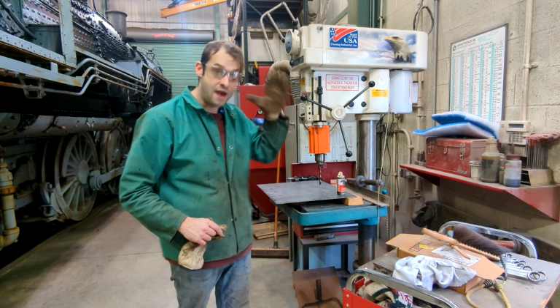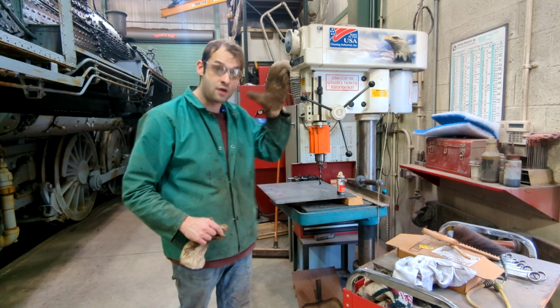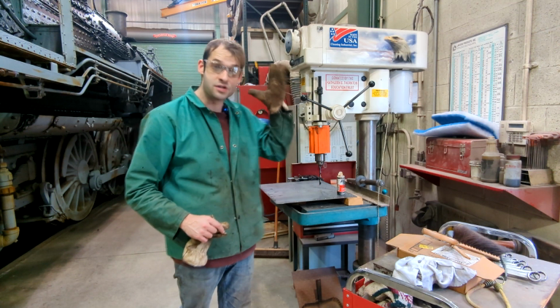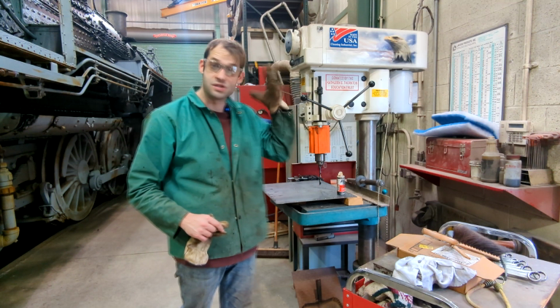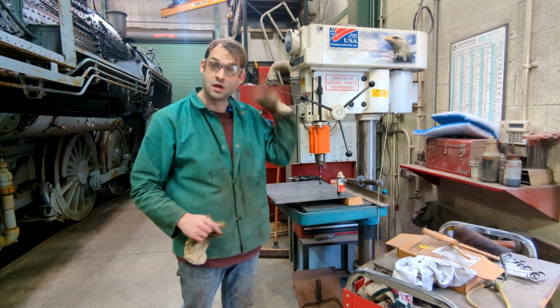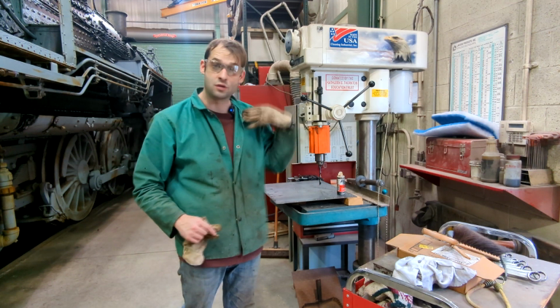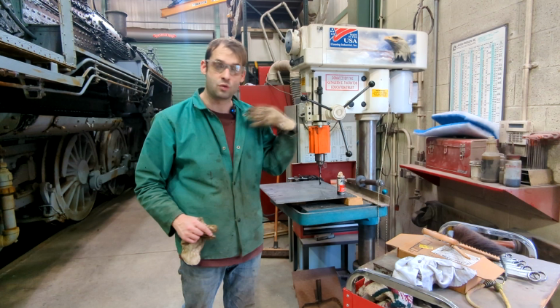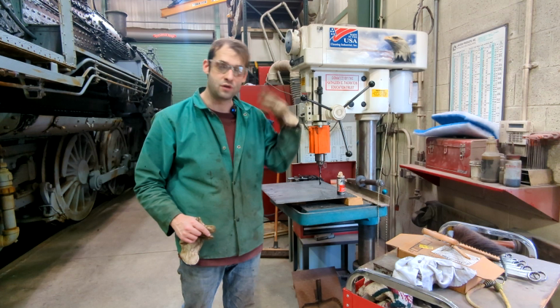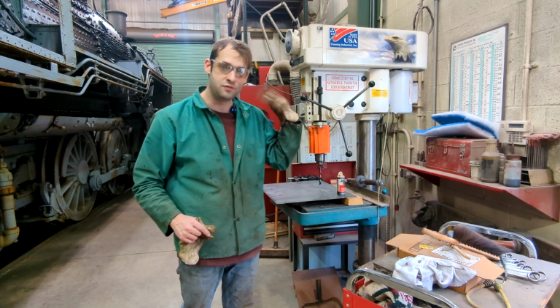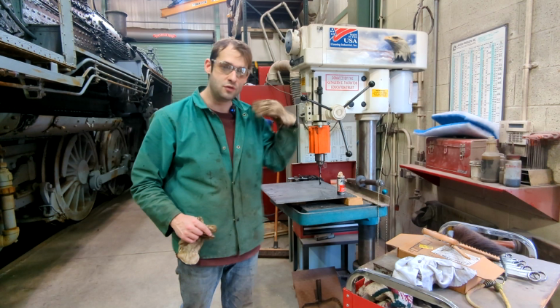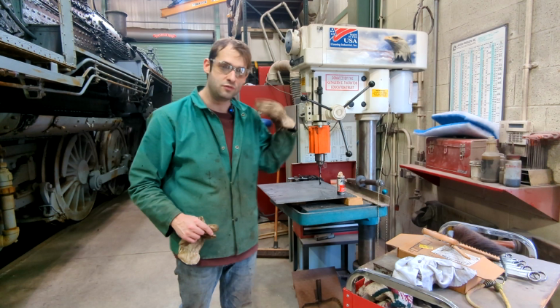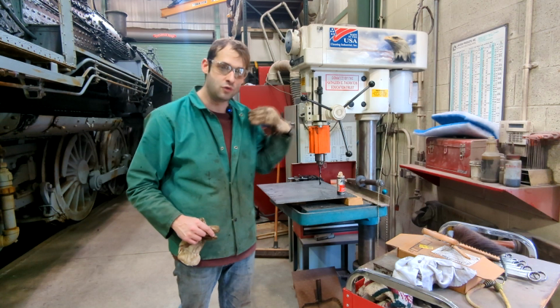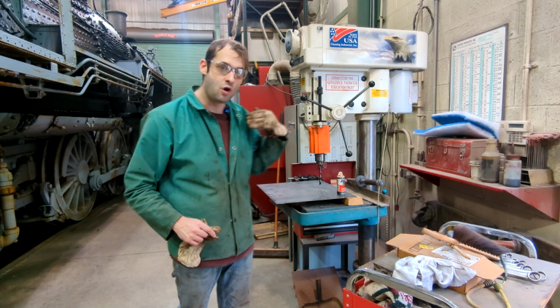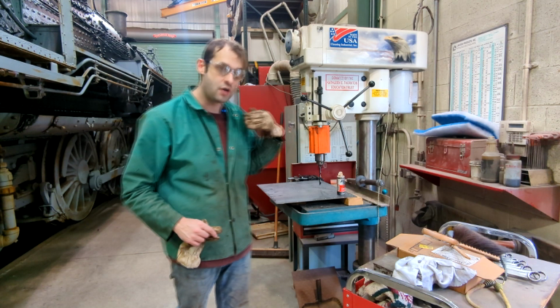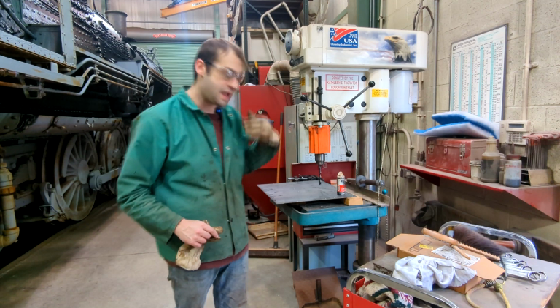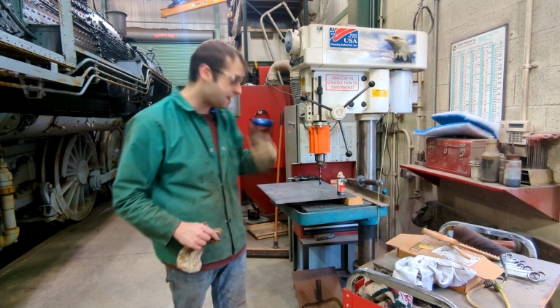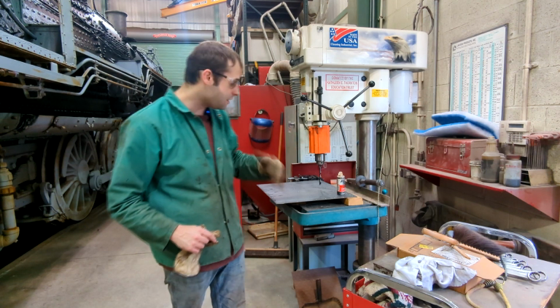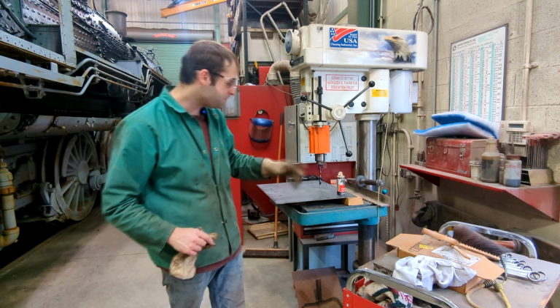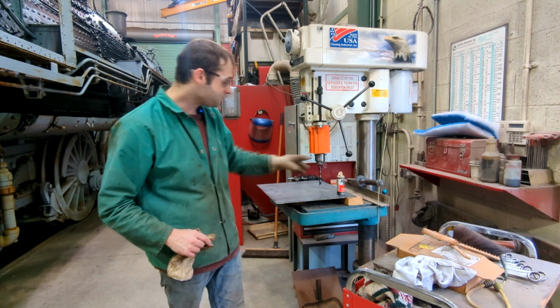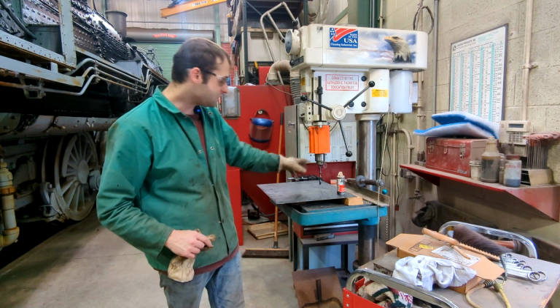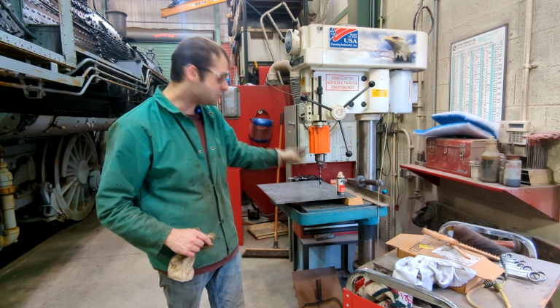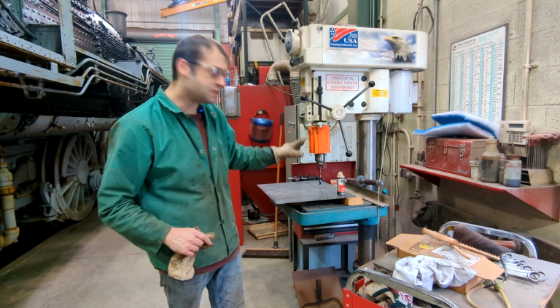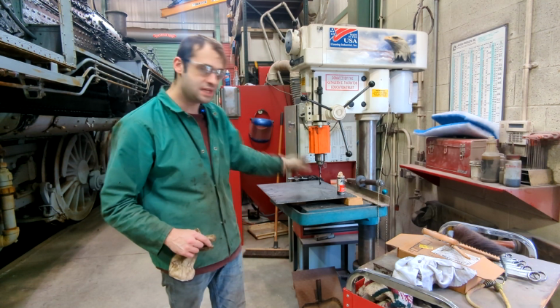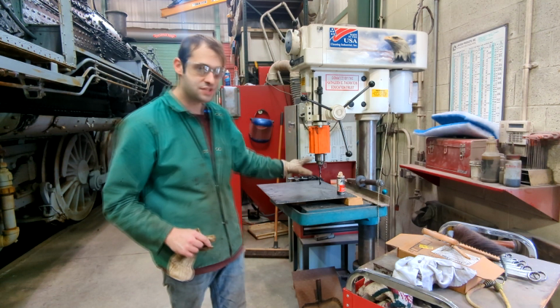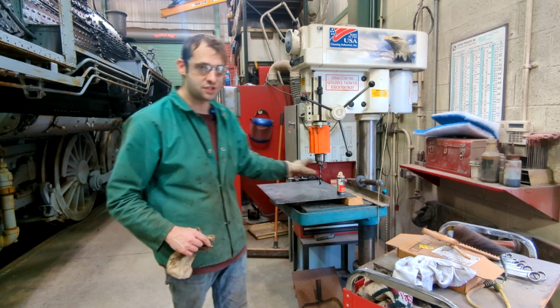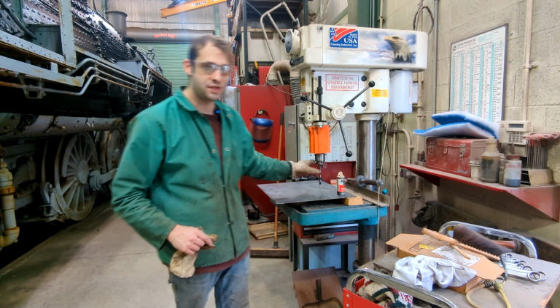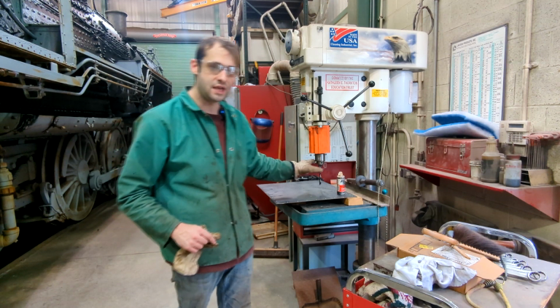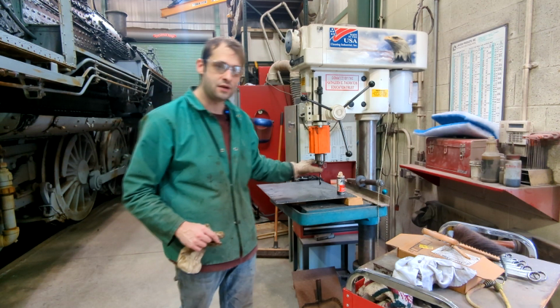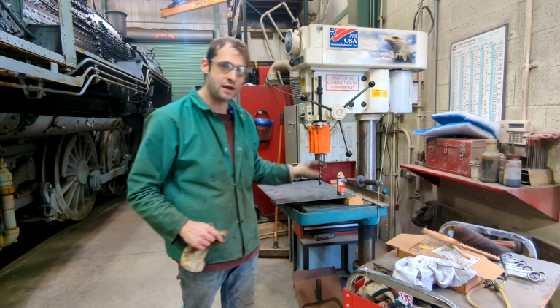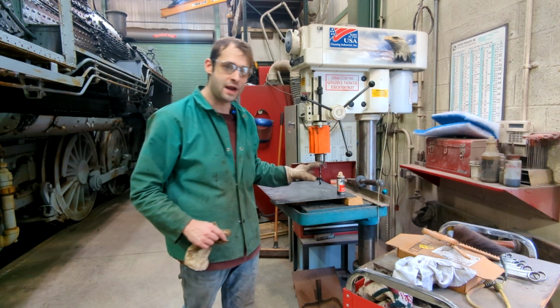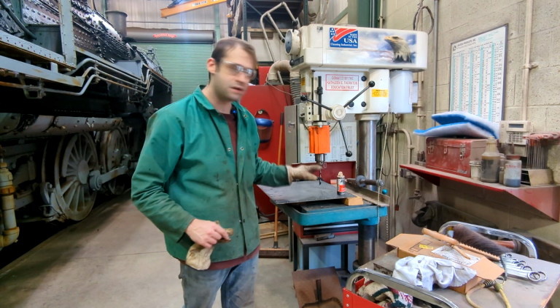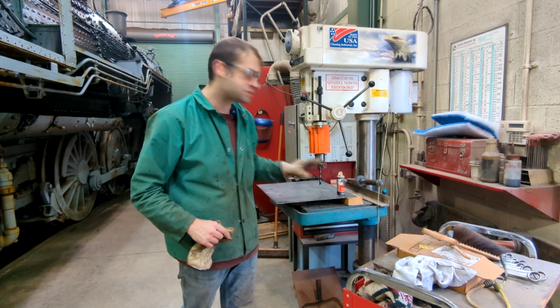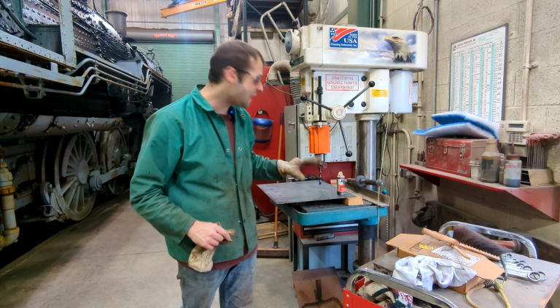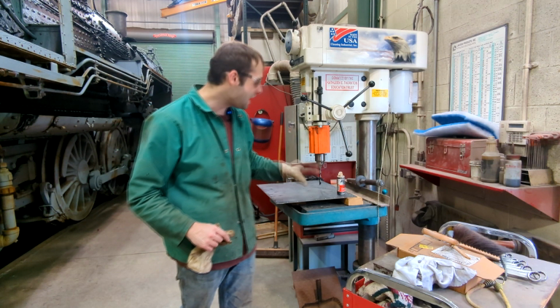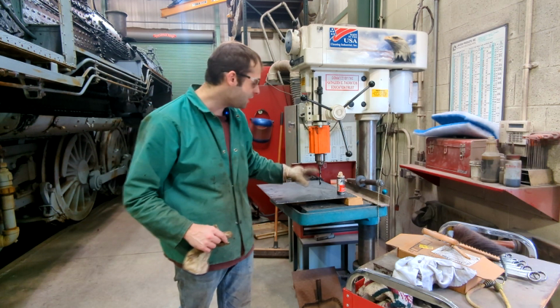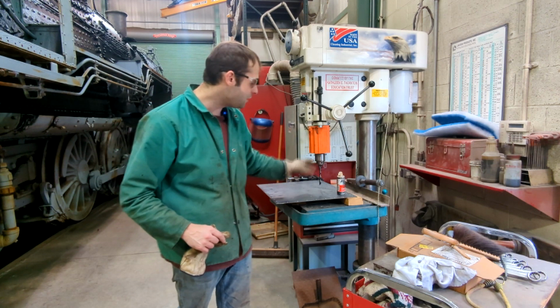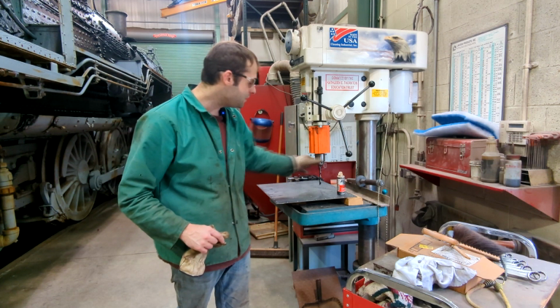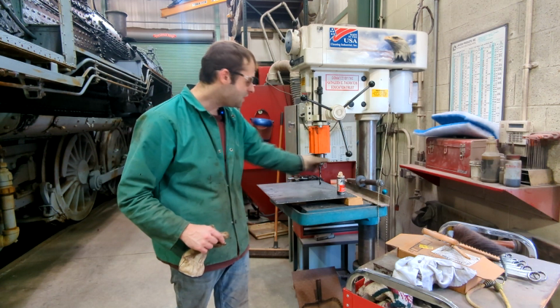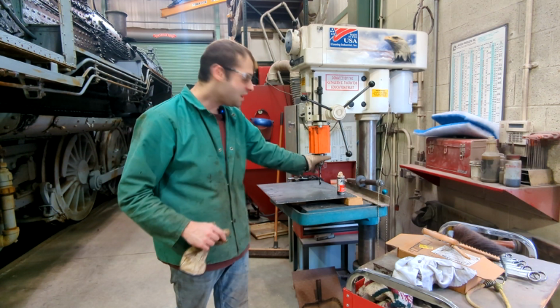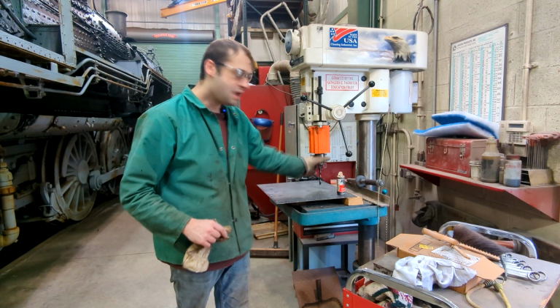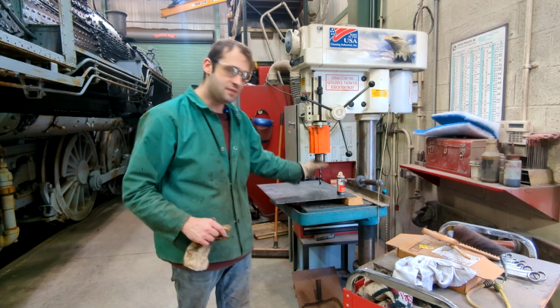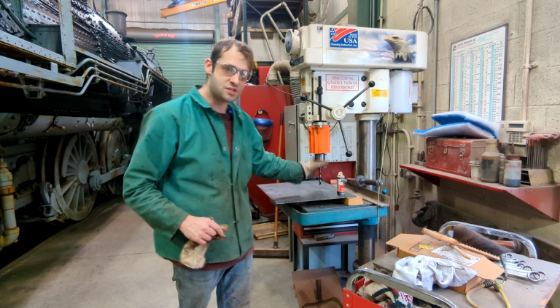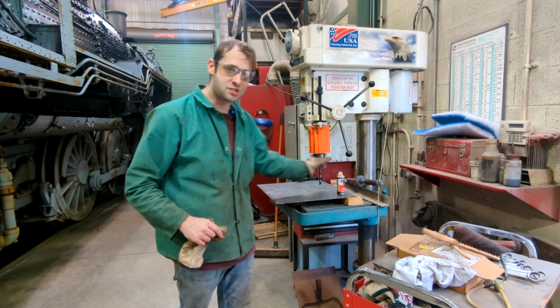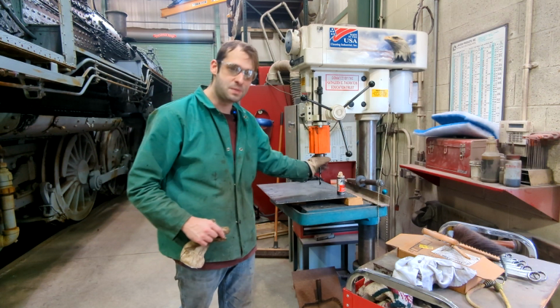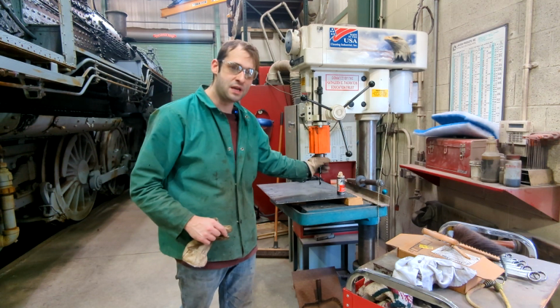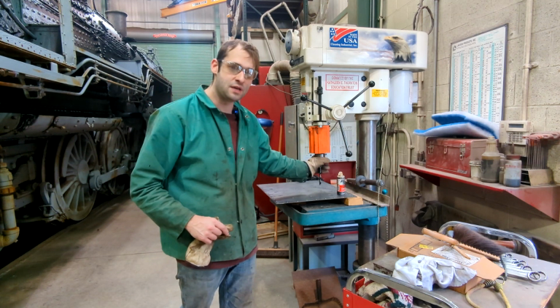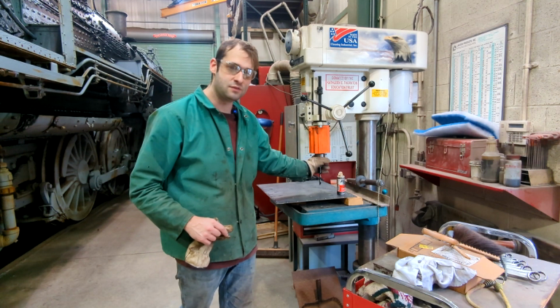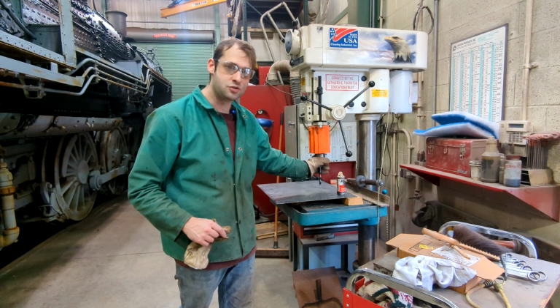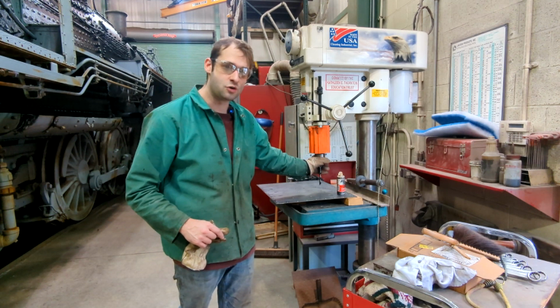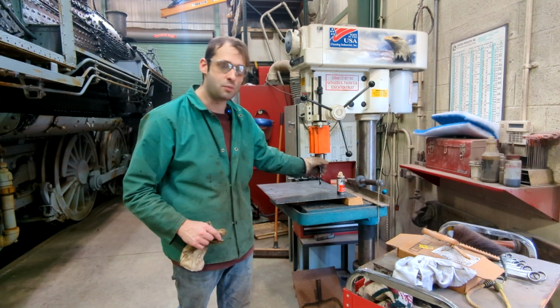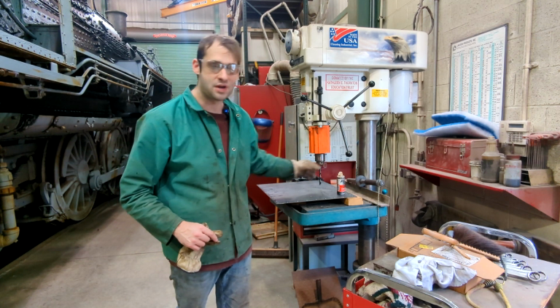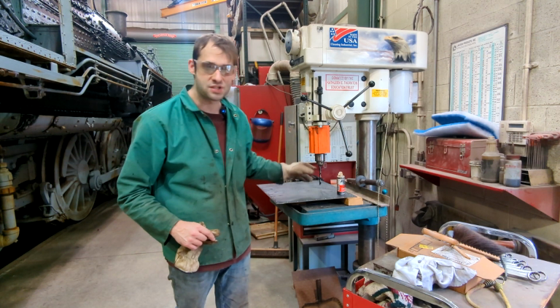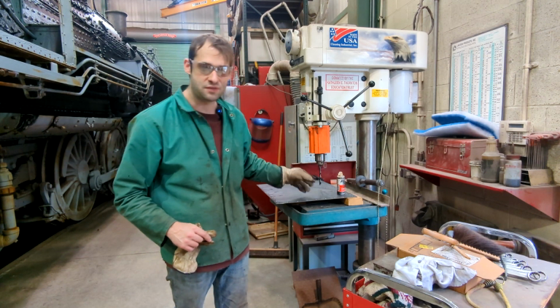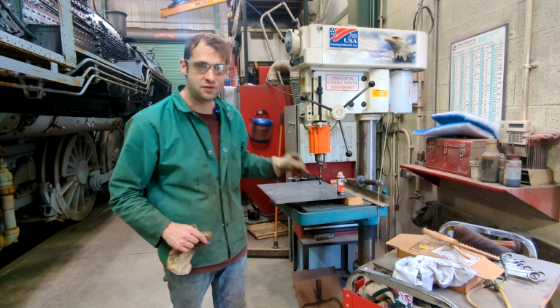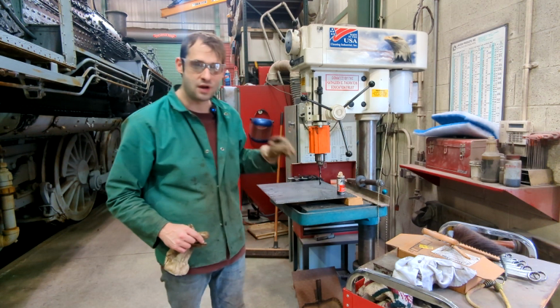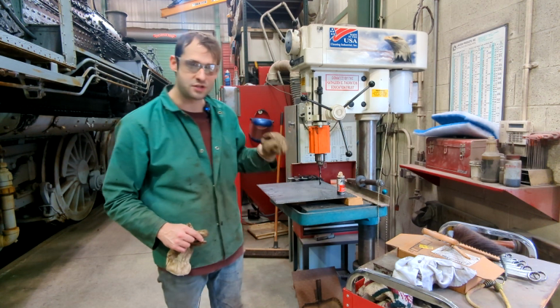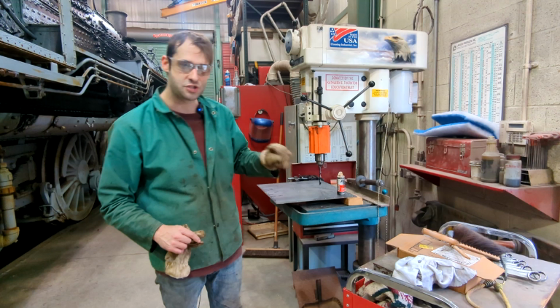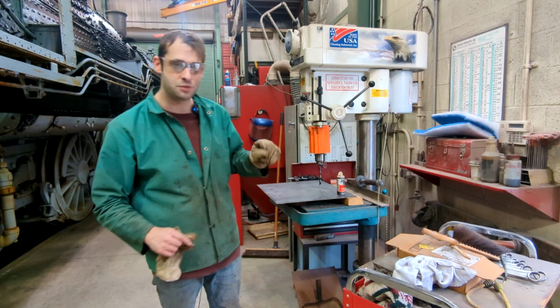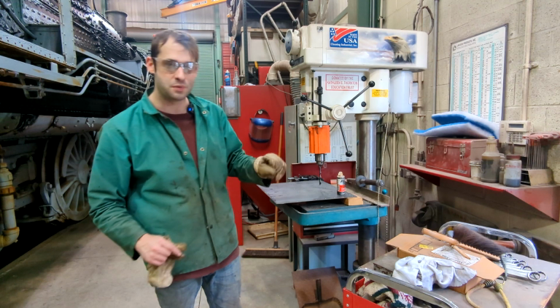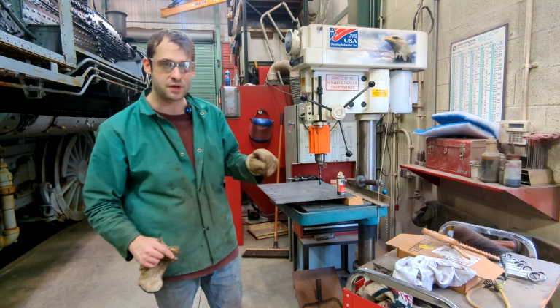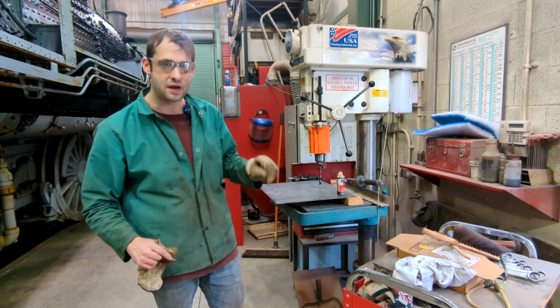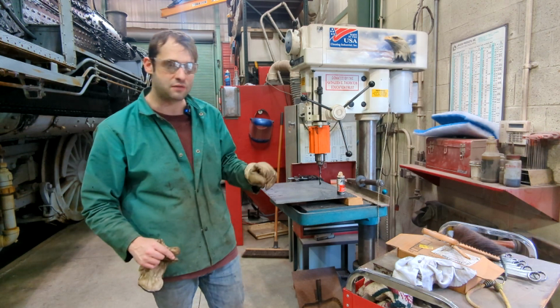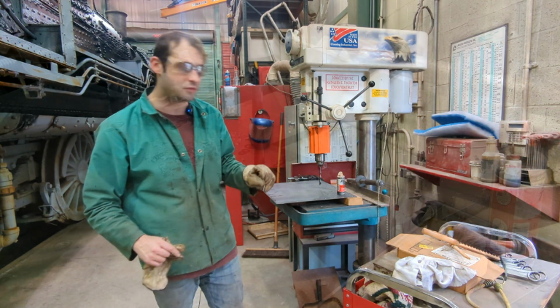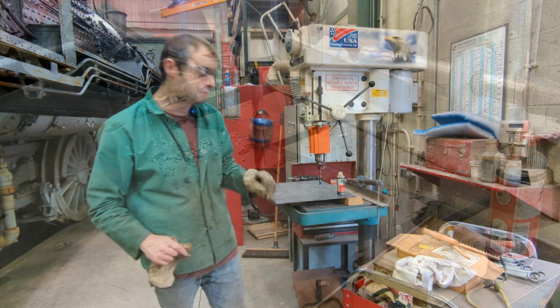Hair is another concern. If you have long hair, you can easily get it tied up in the spinning of the drill press if you're not super careful.